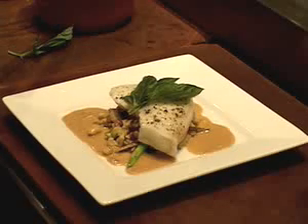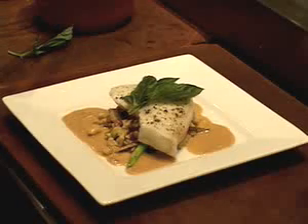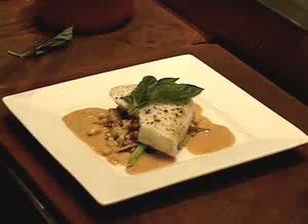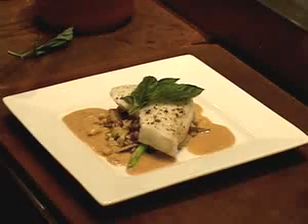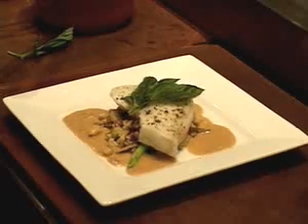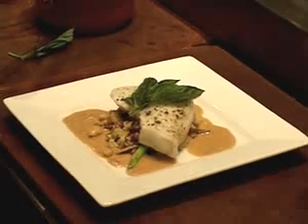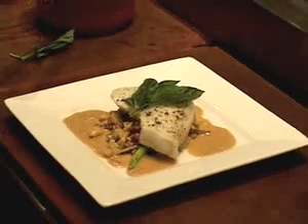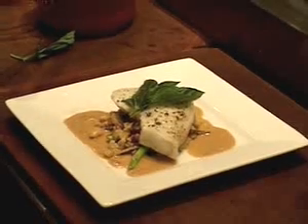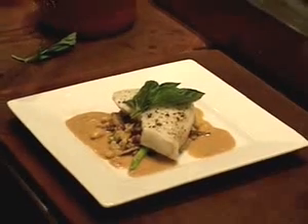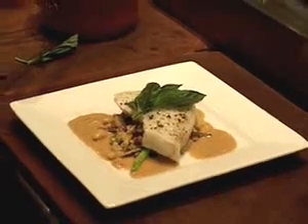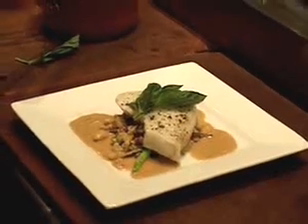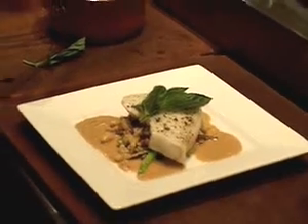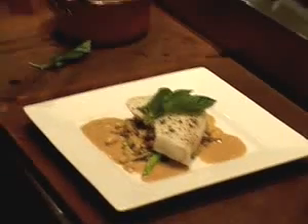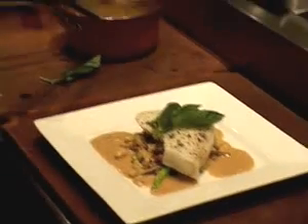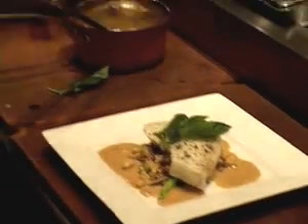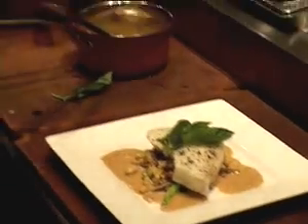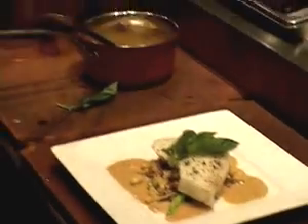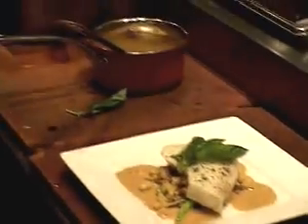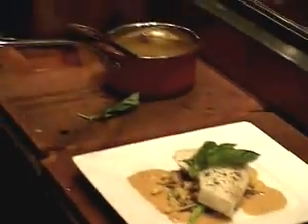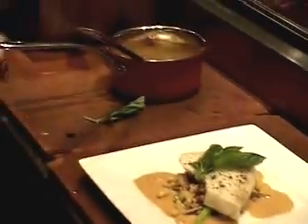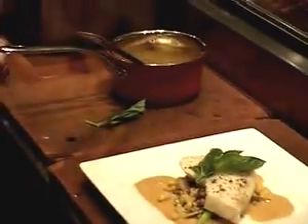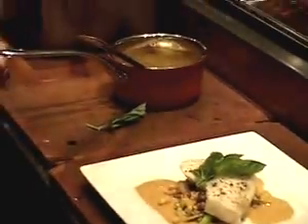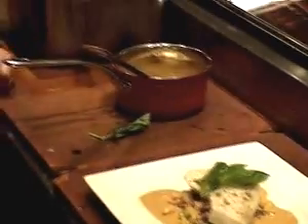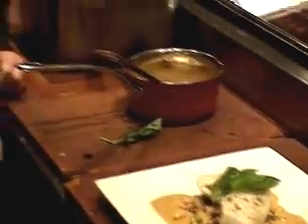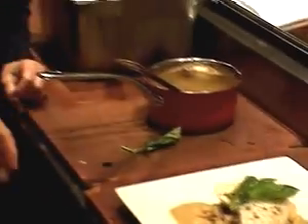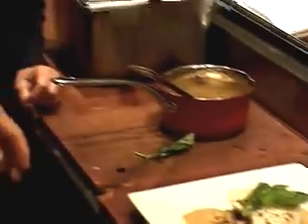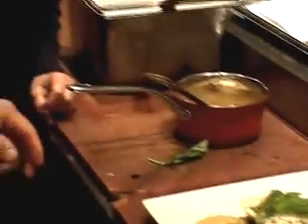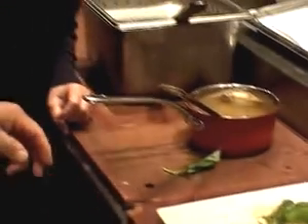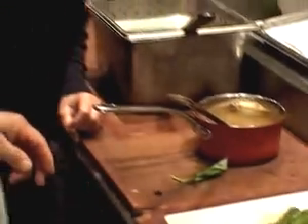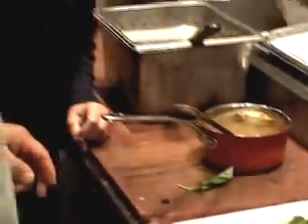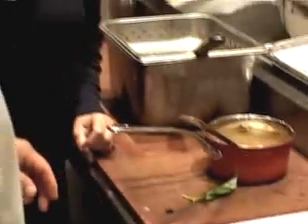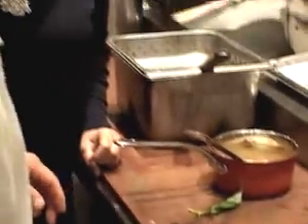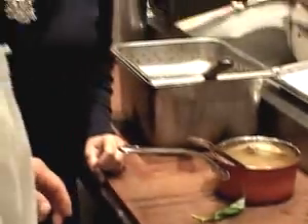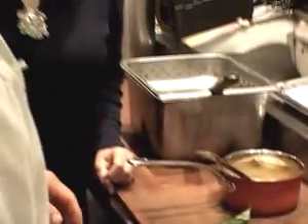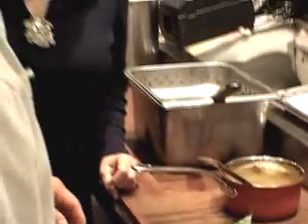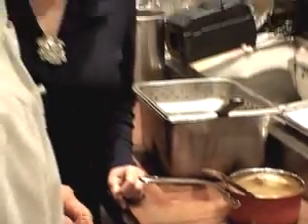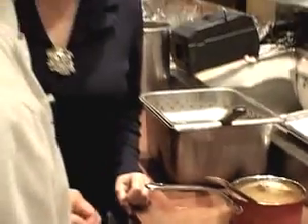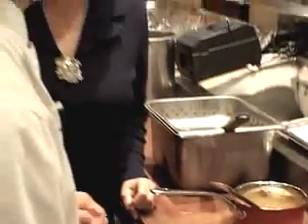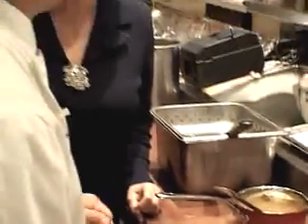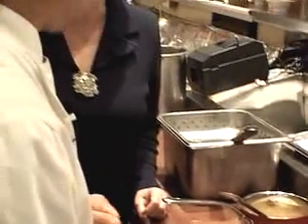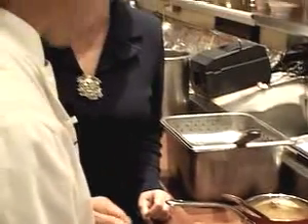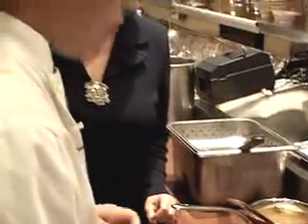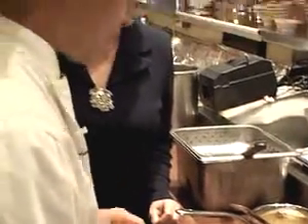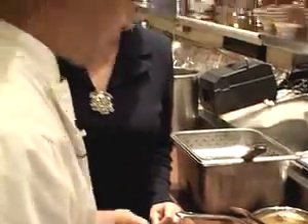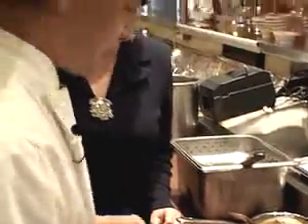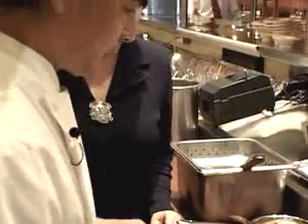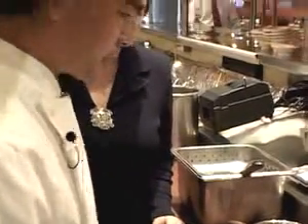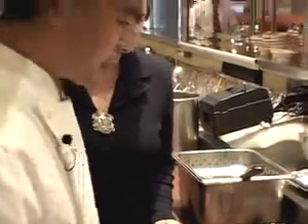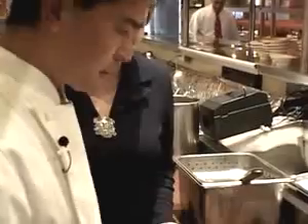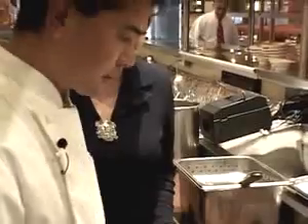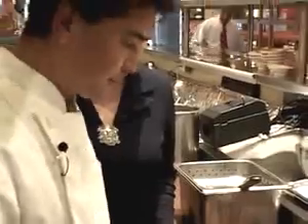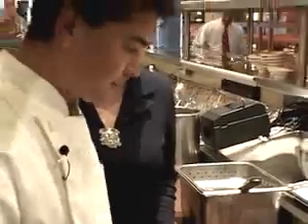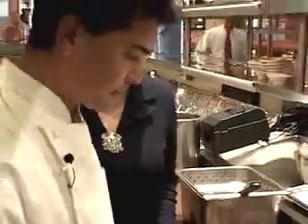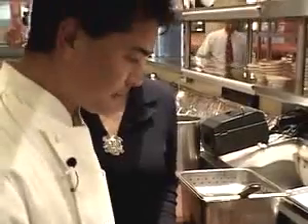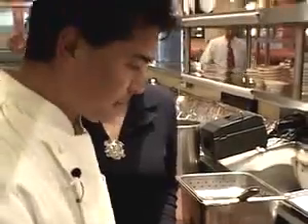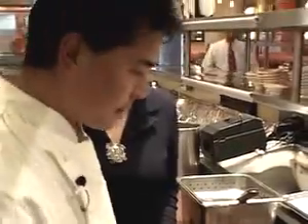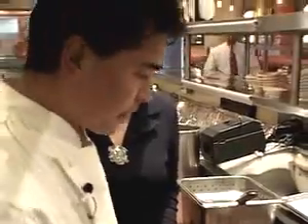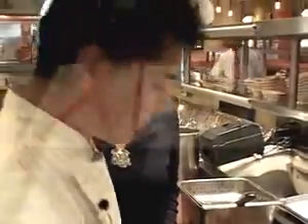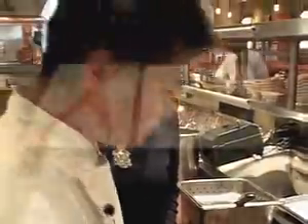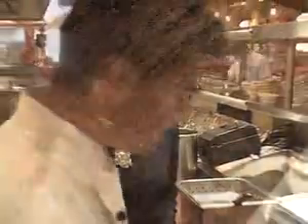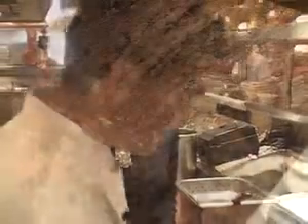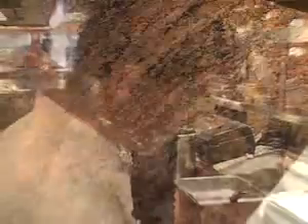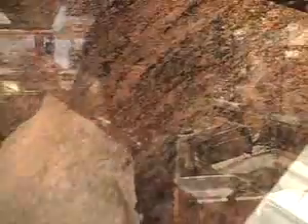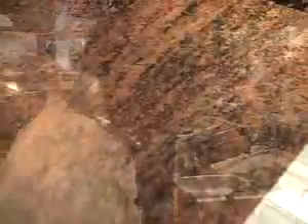It looks absolutely delicious. Well, thank you so much, Roy. You're welcome. Thank you — we appreciate it. Our pleasure.